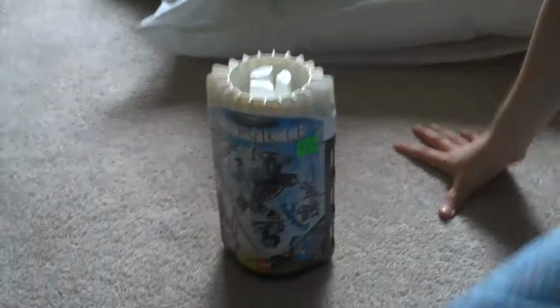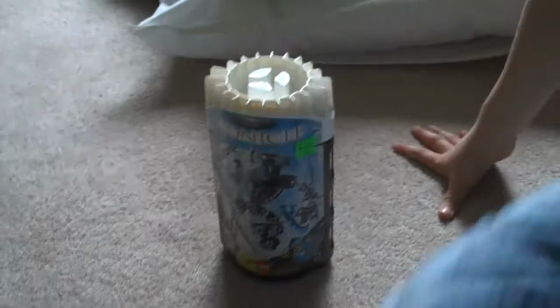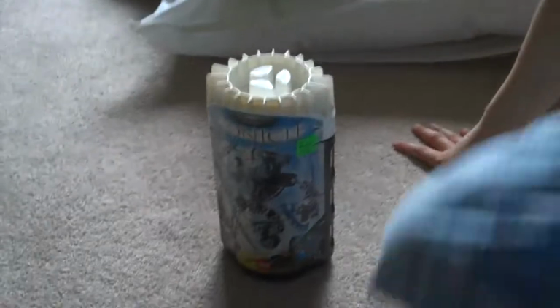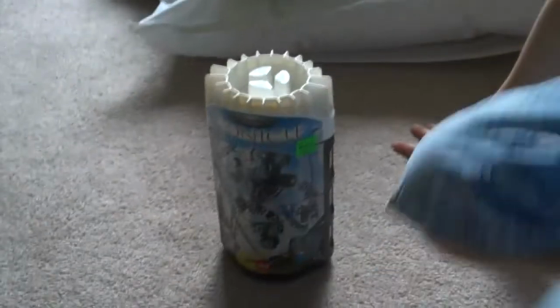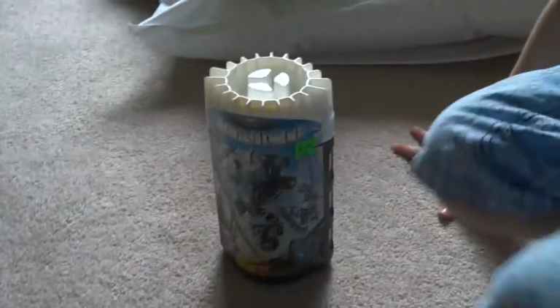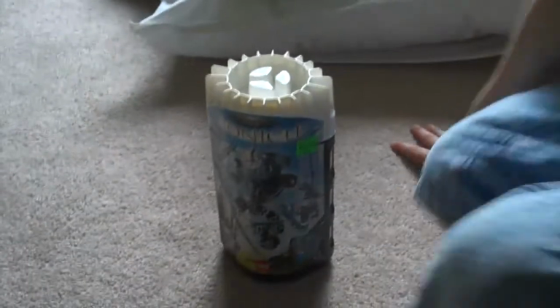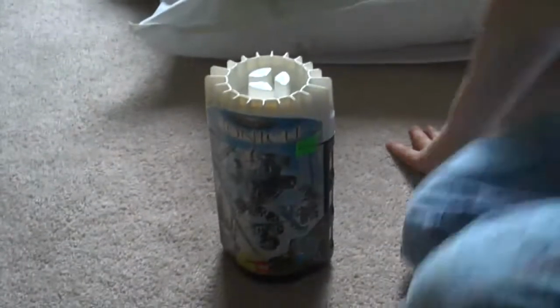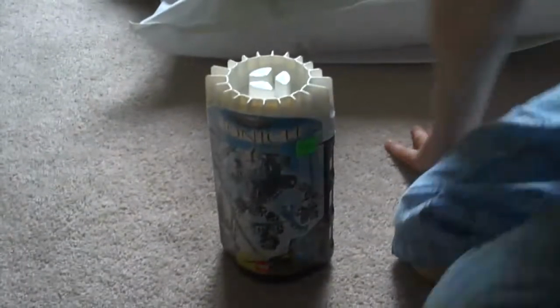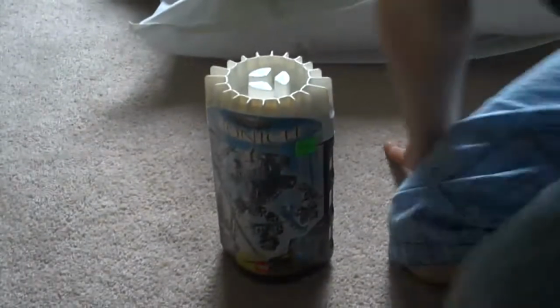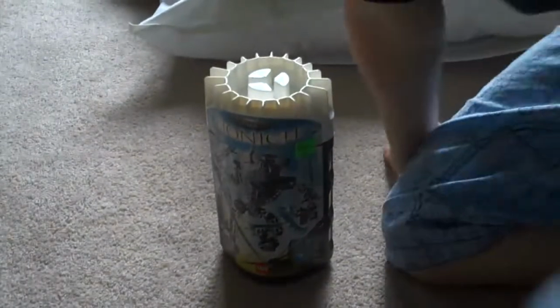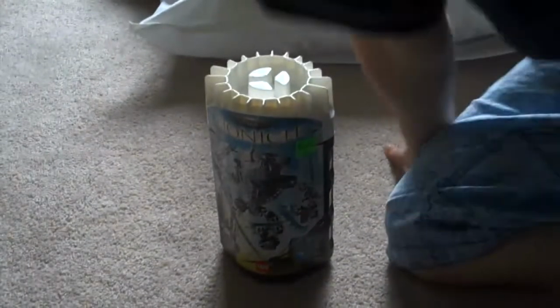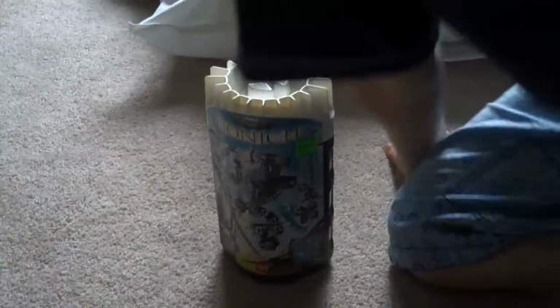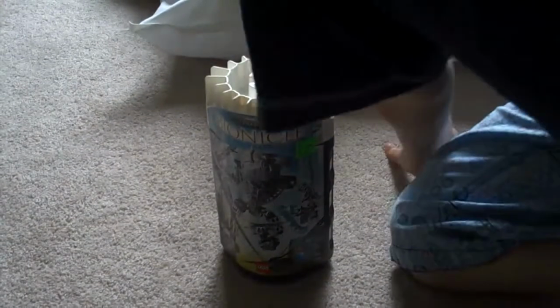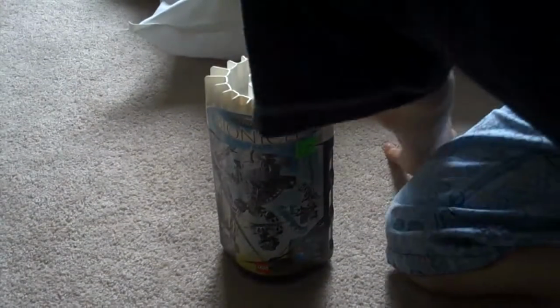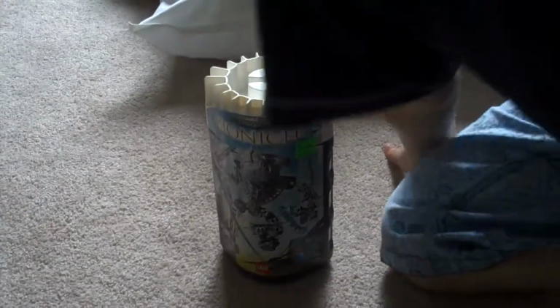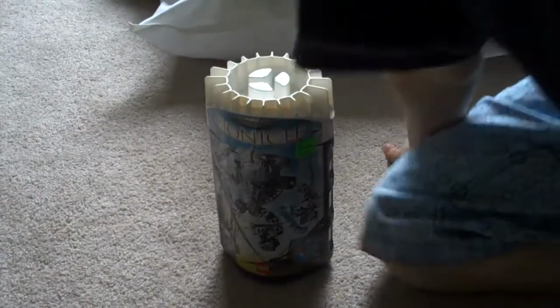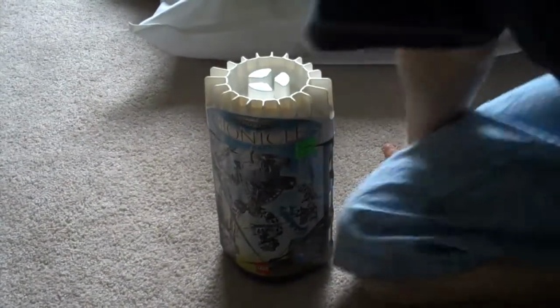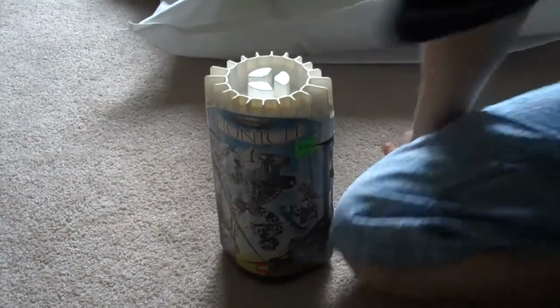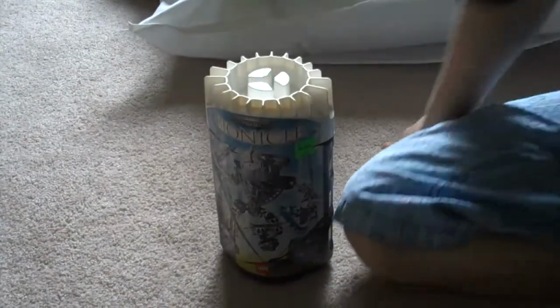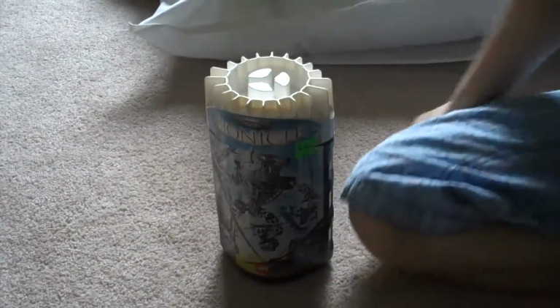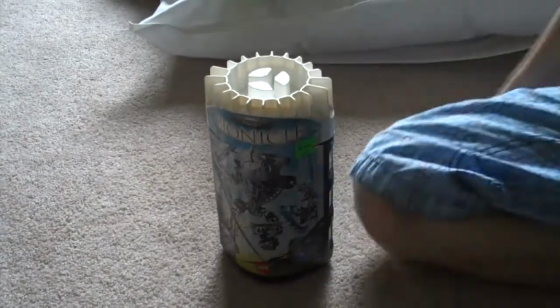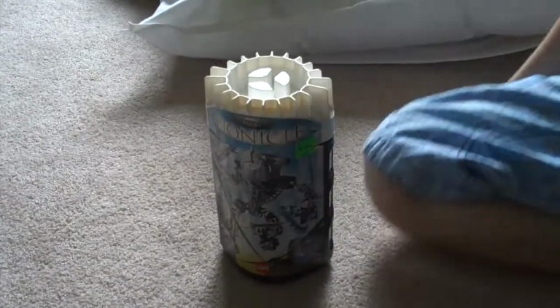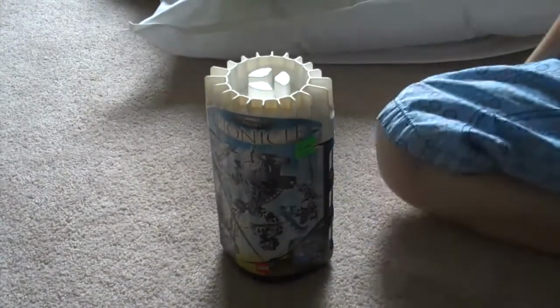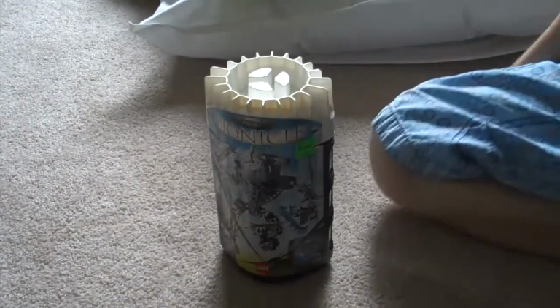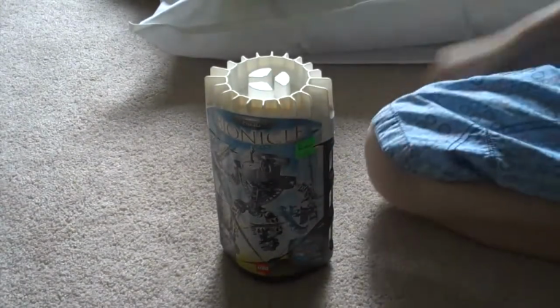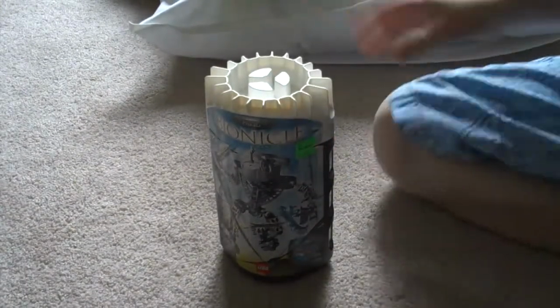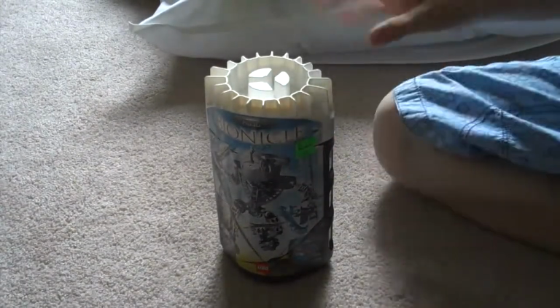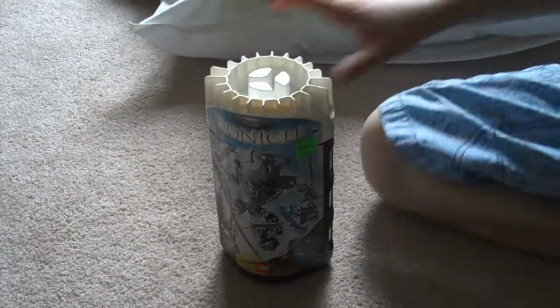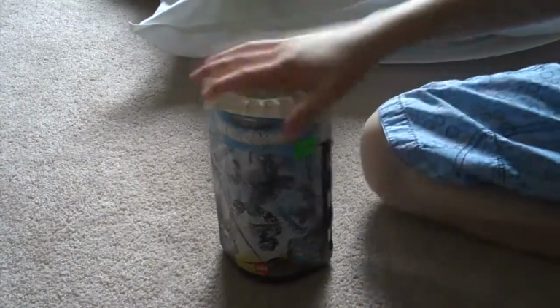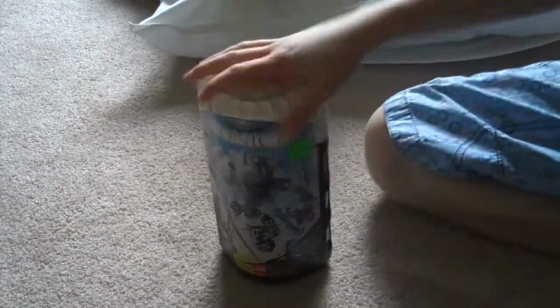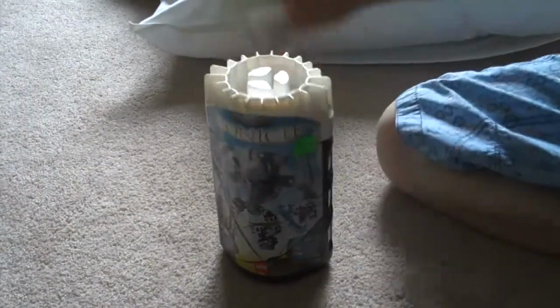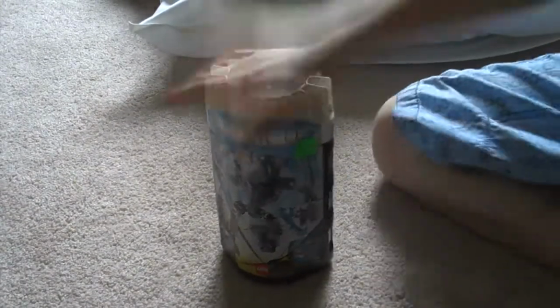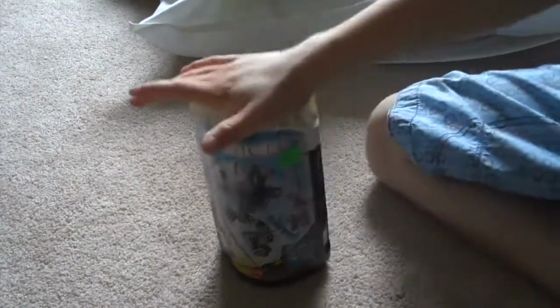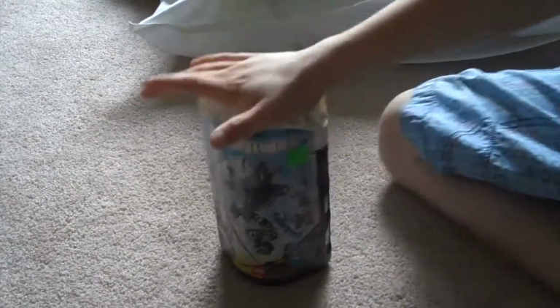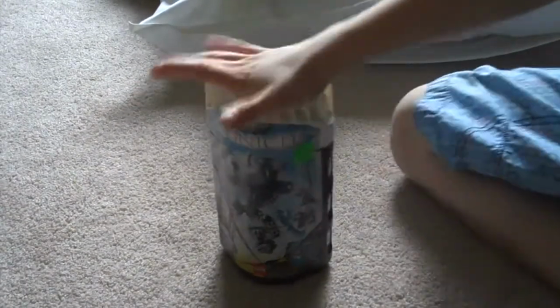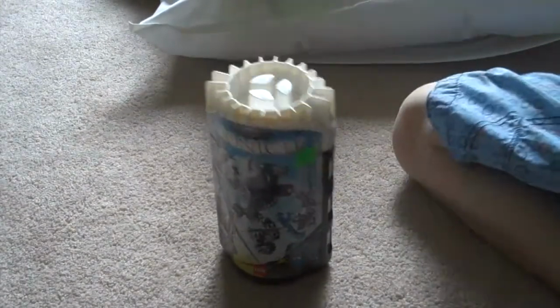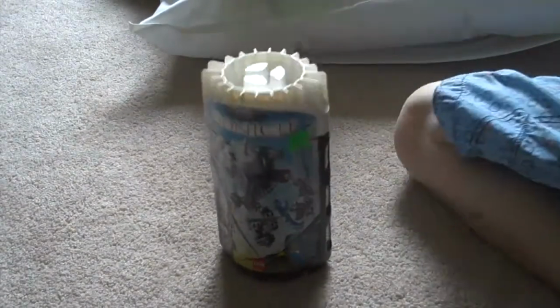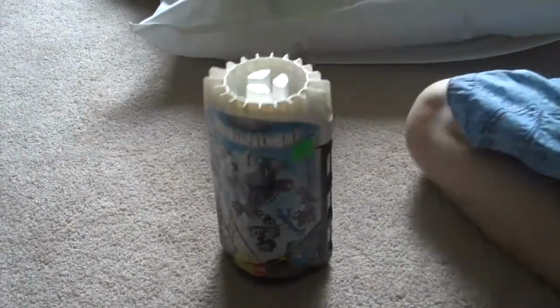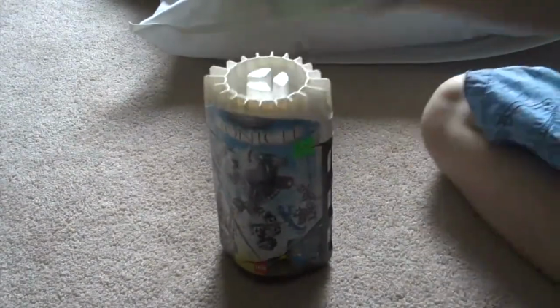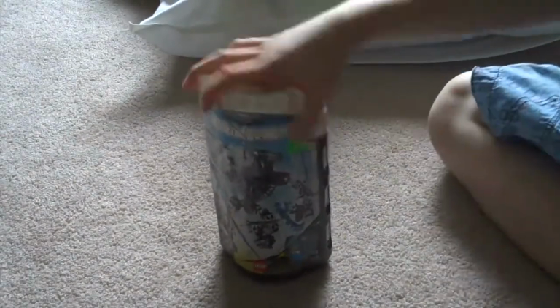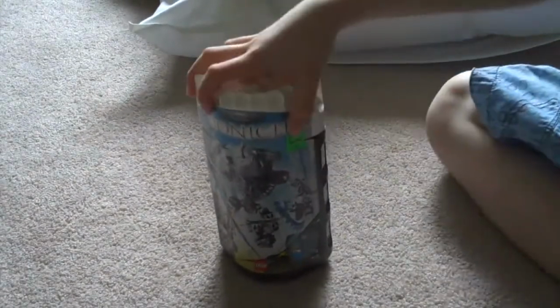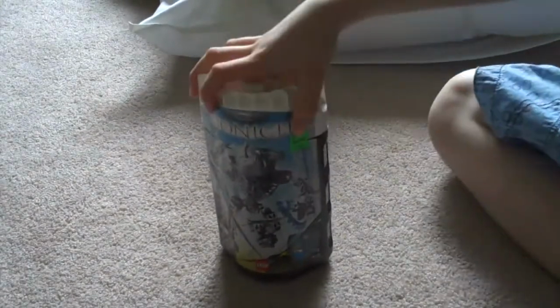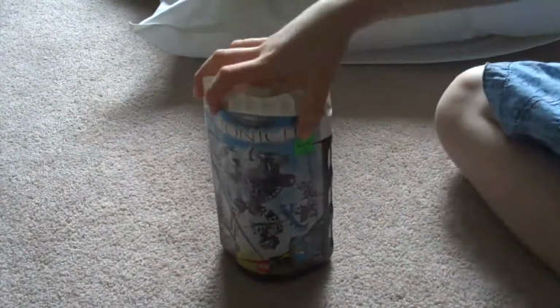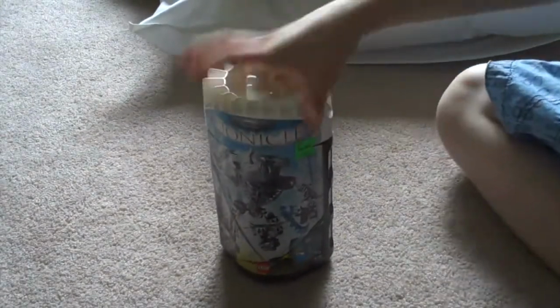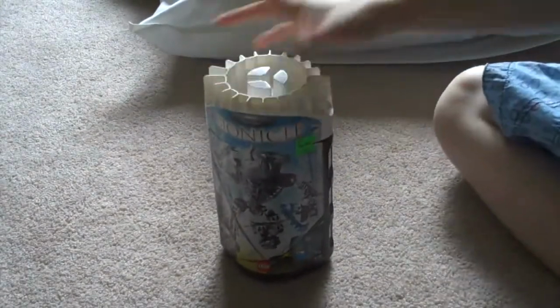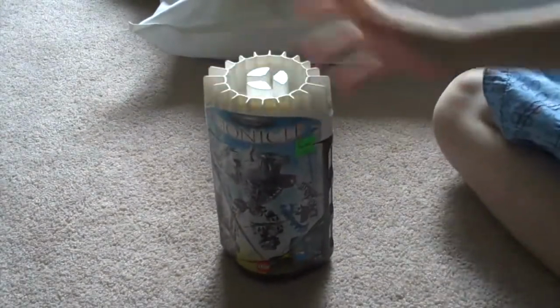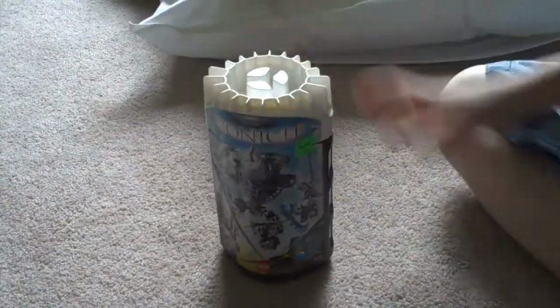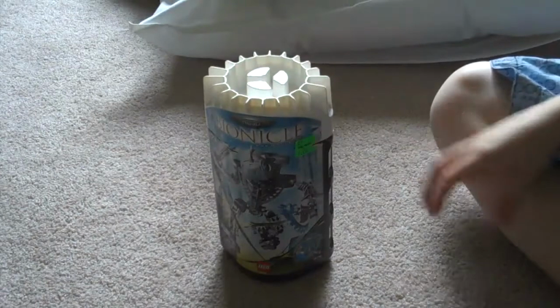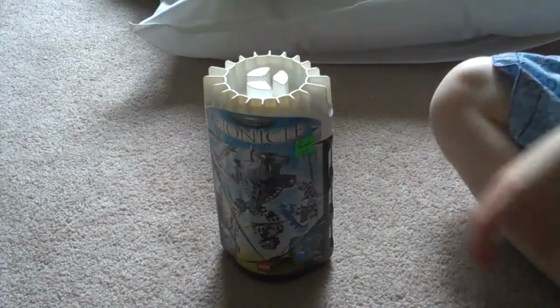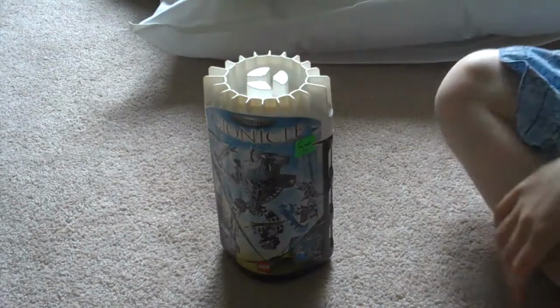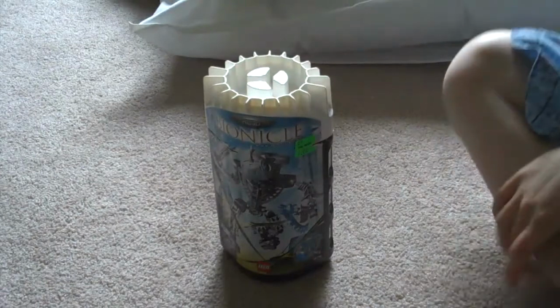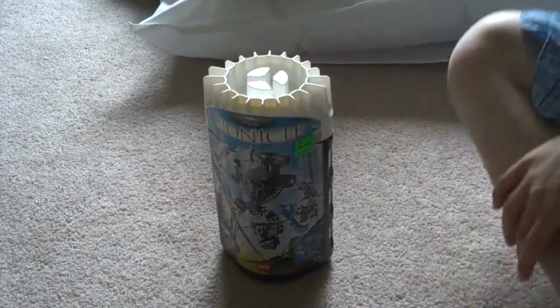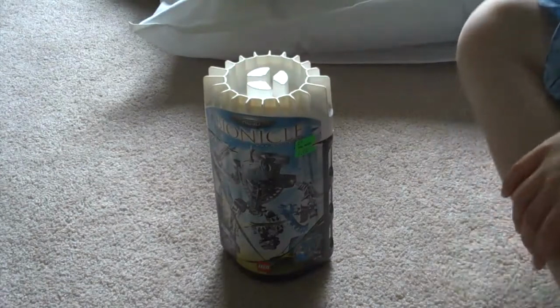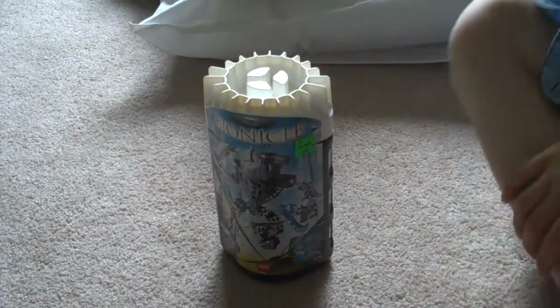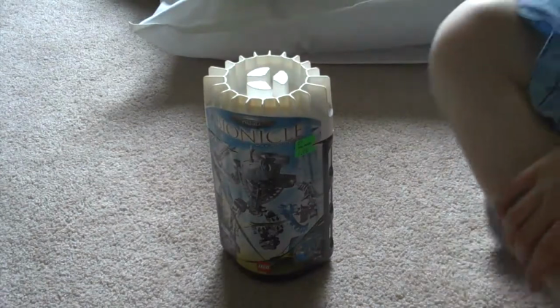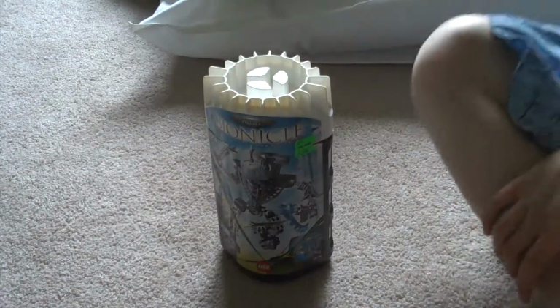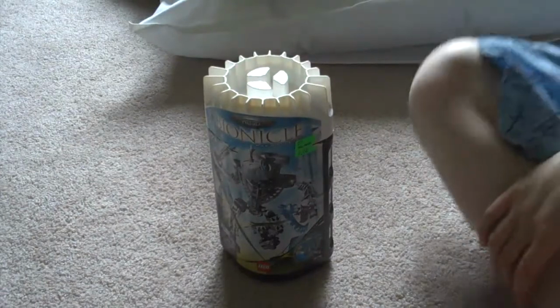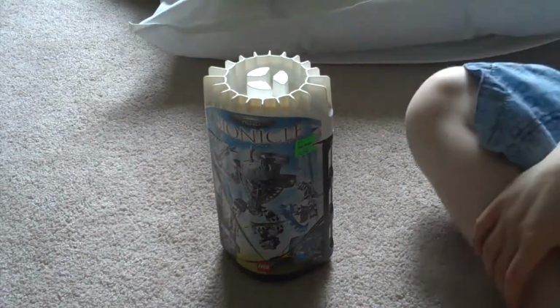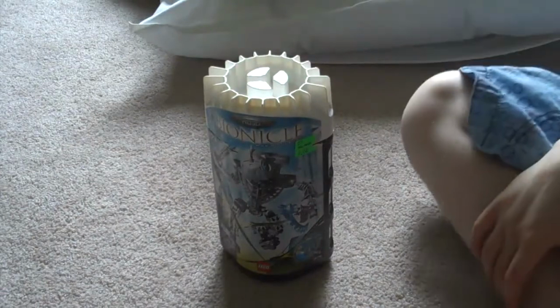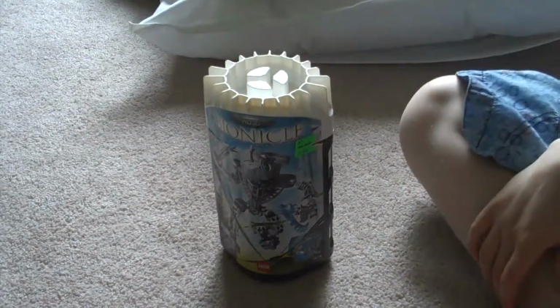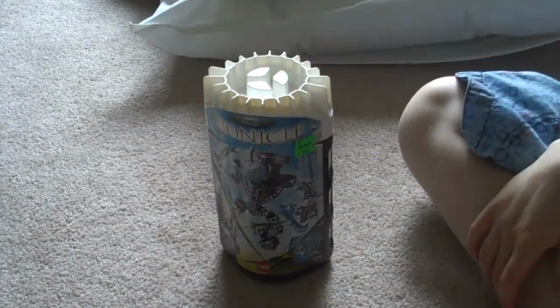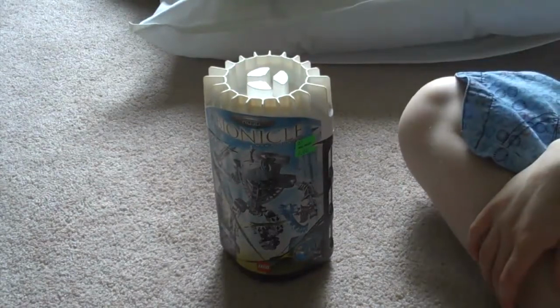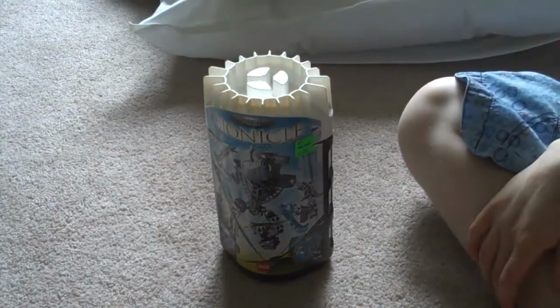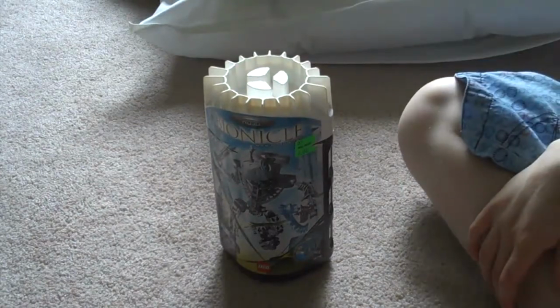Hi, and this is The Drop Ship Has Crashed with a review of Toa Hordika Nuju.